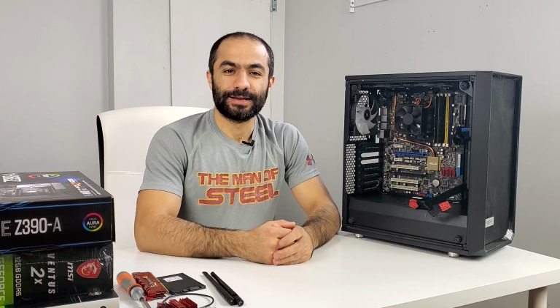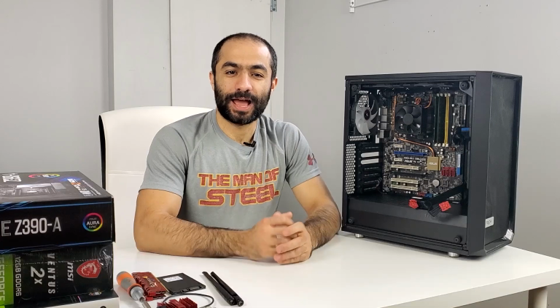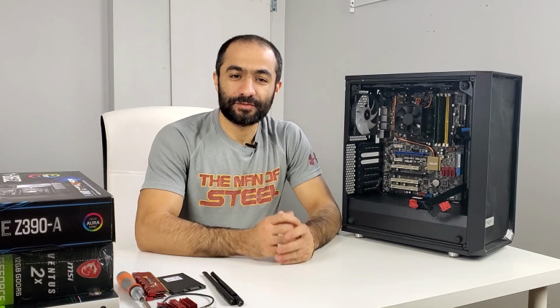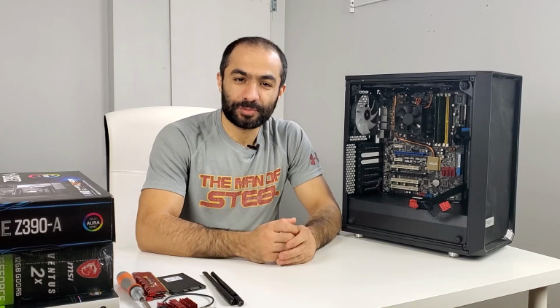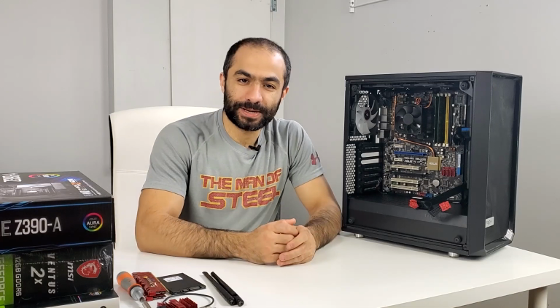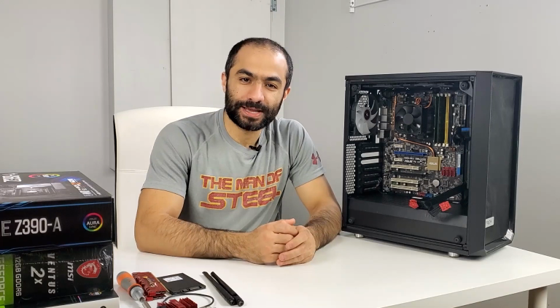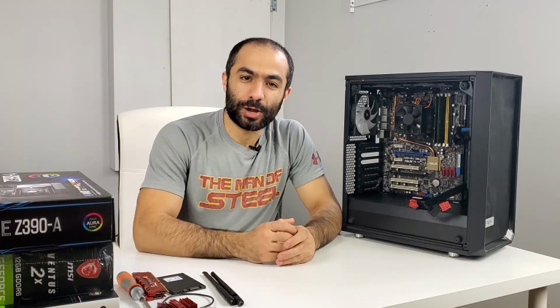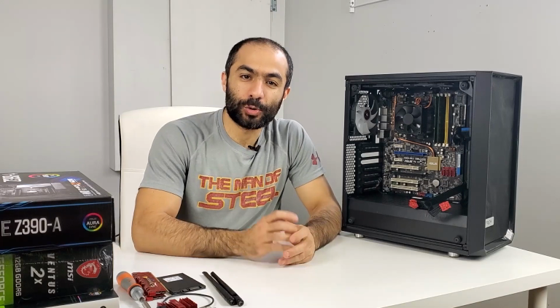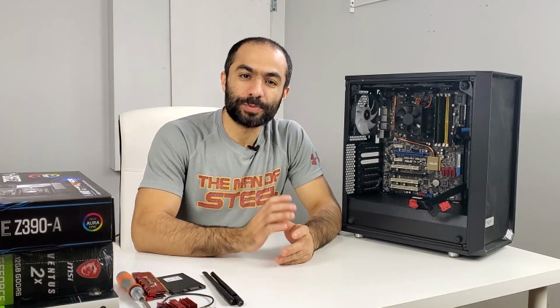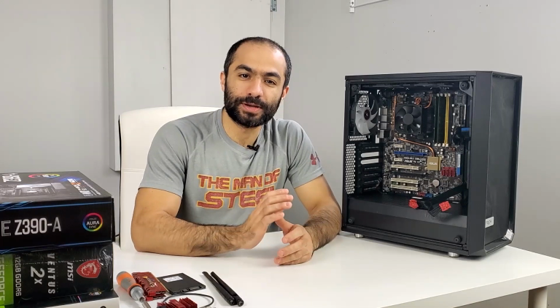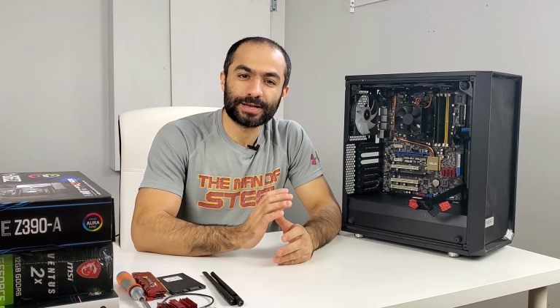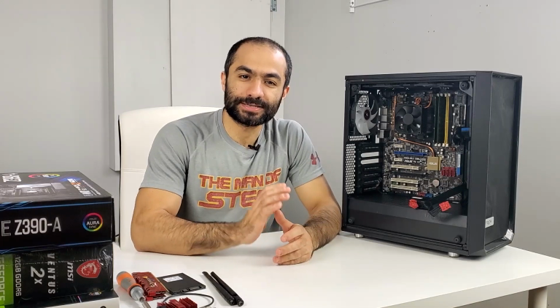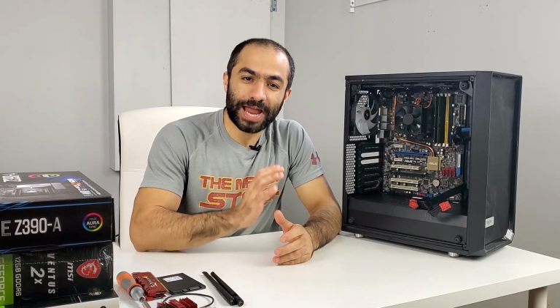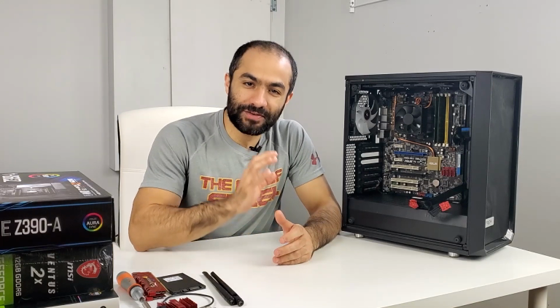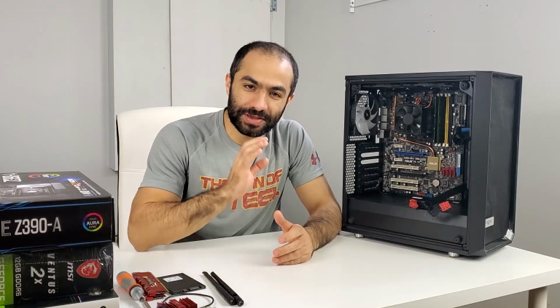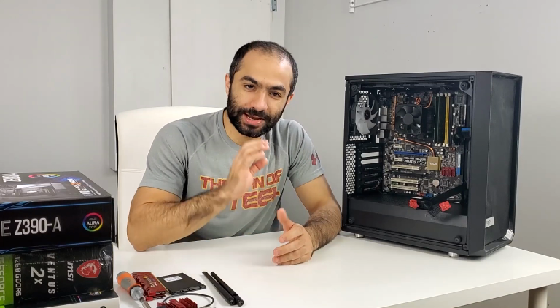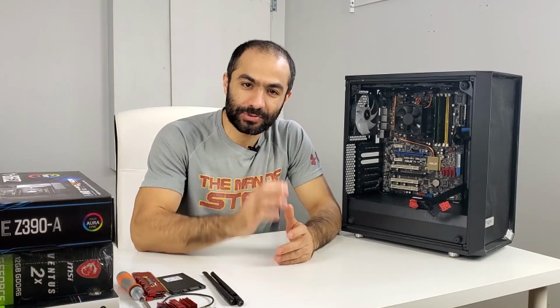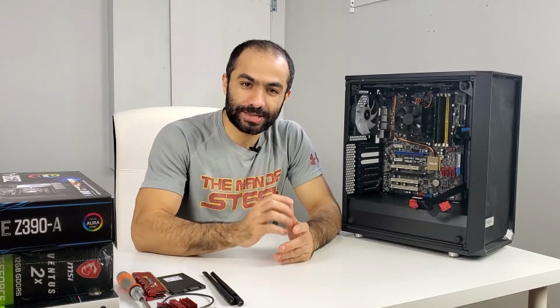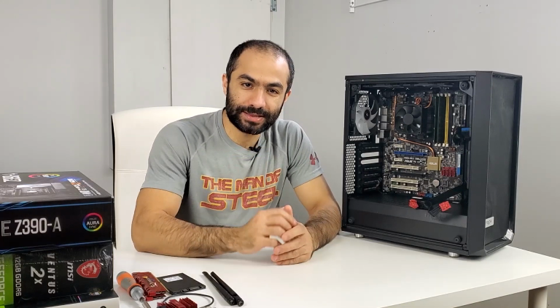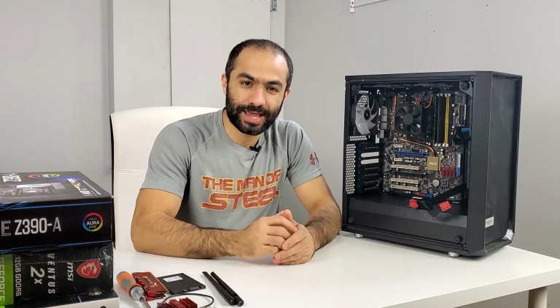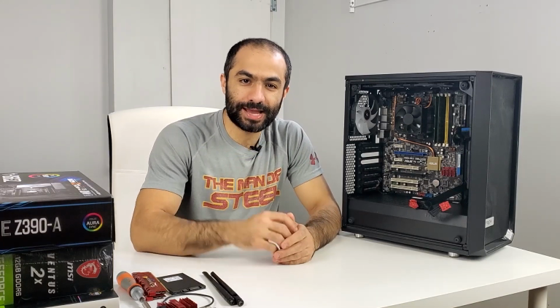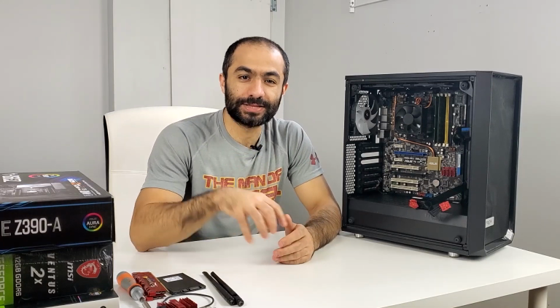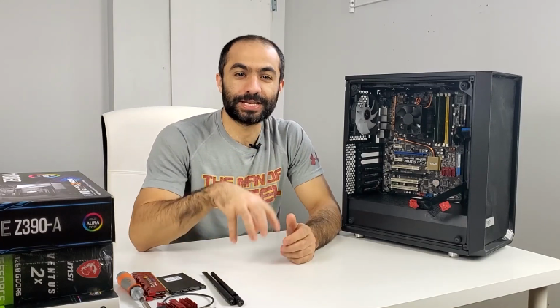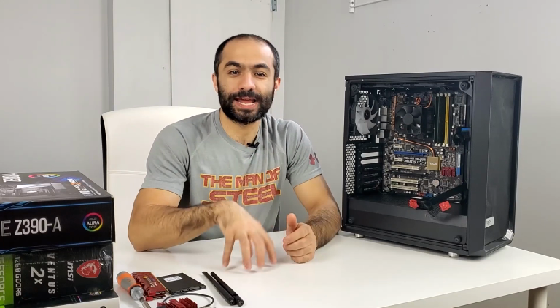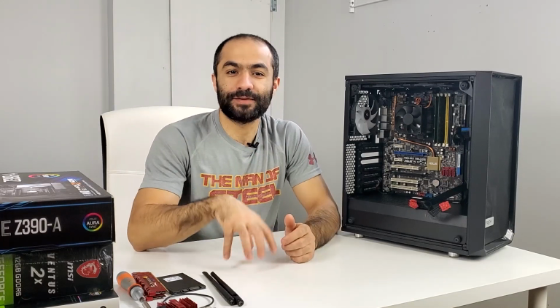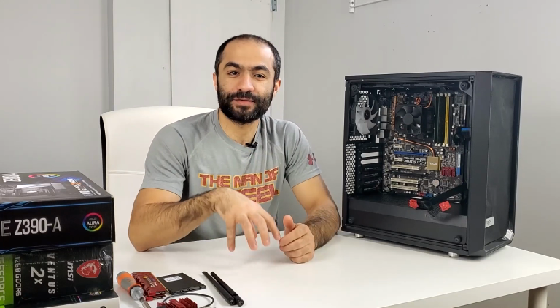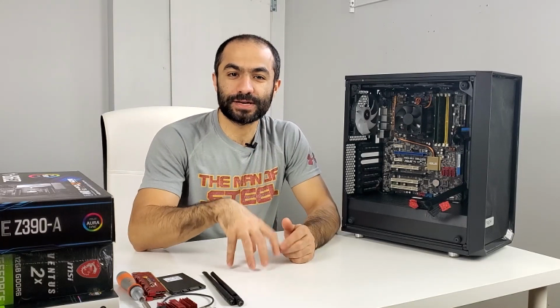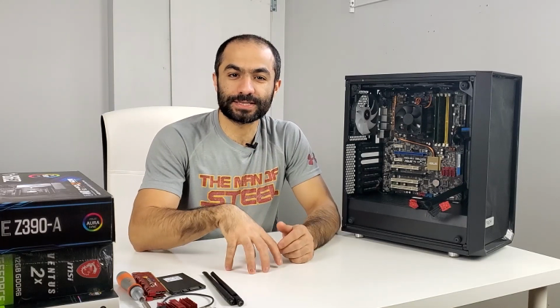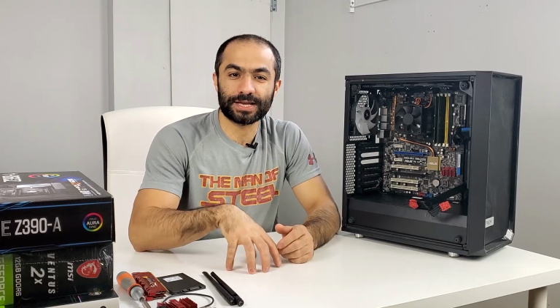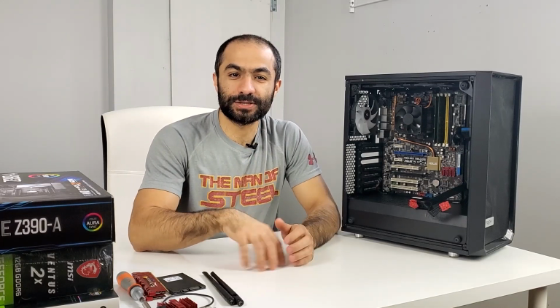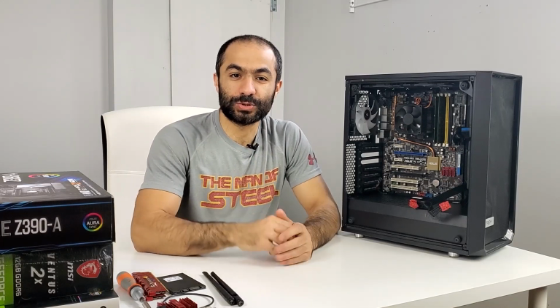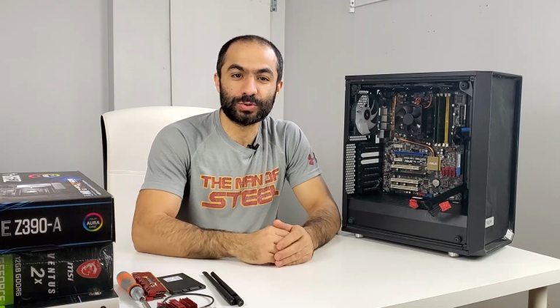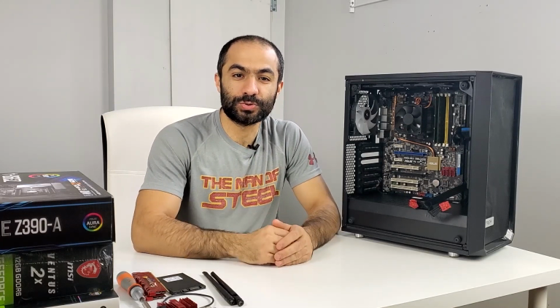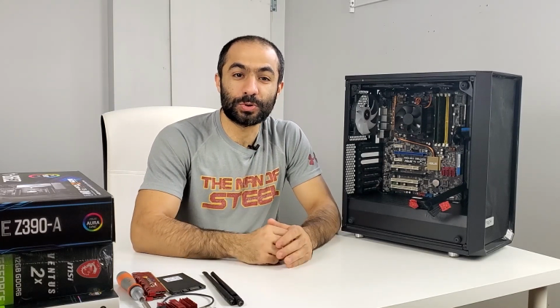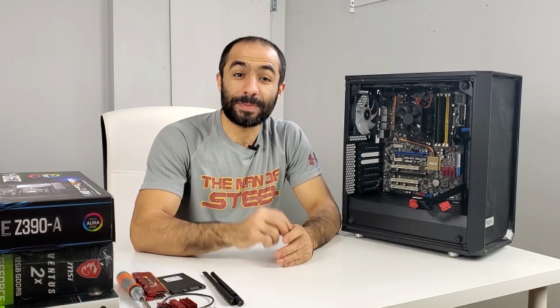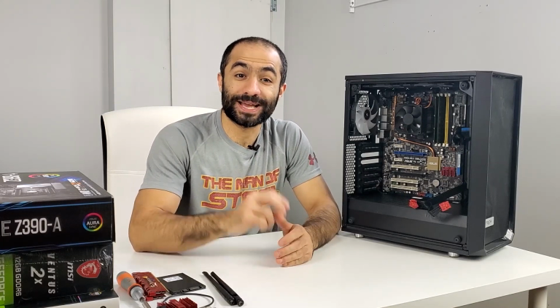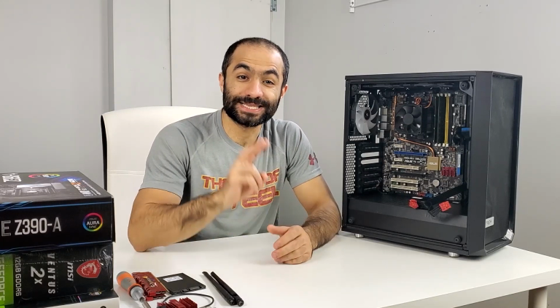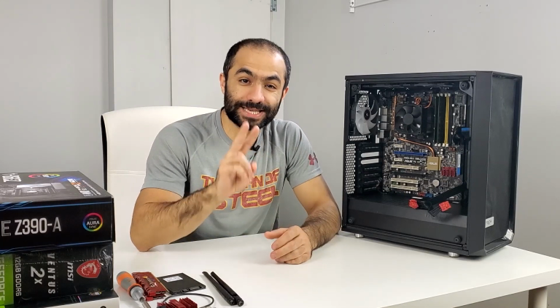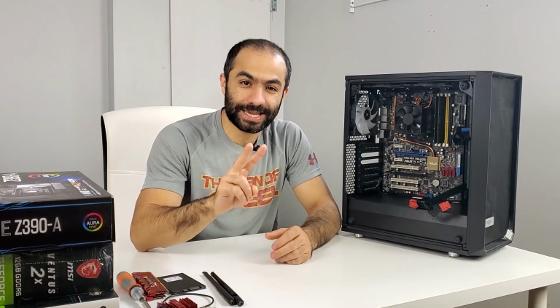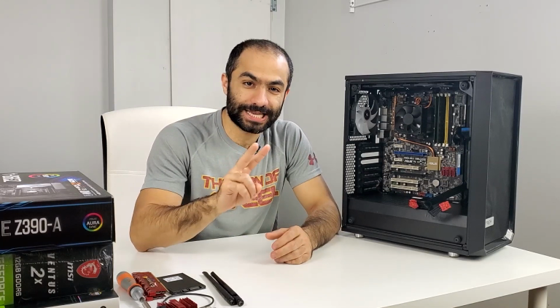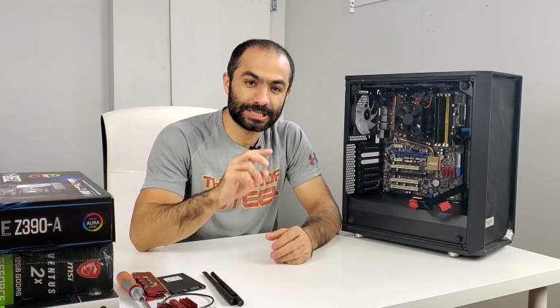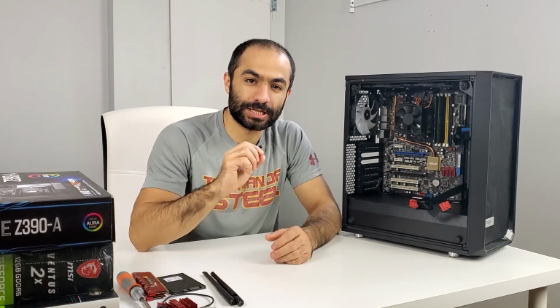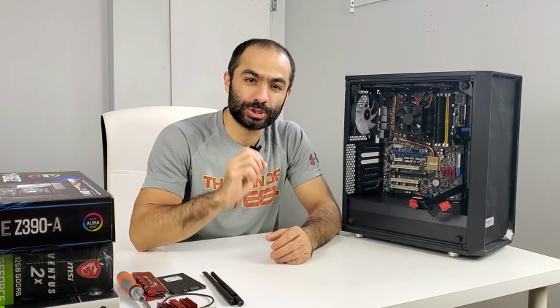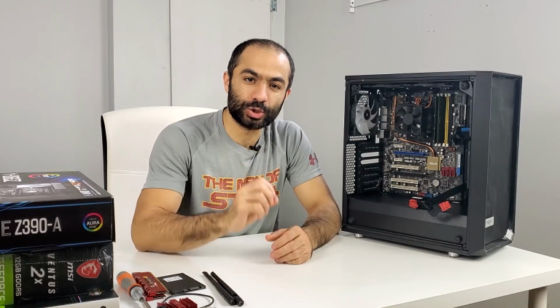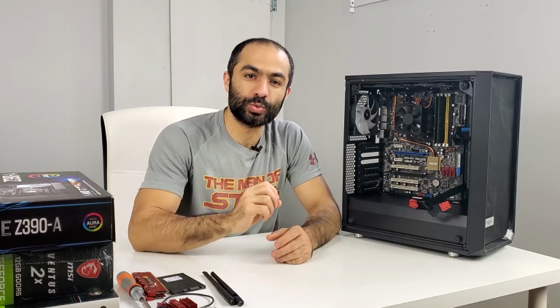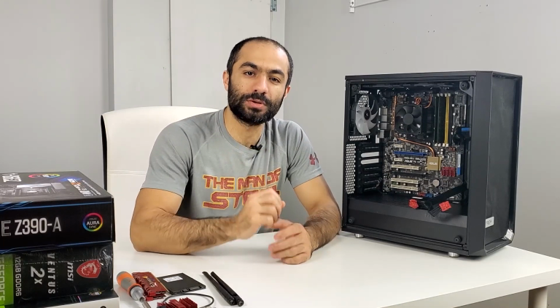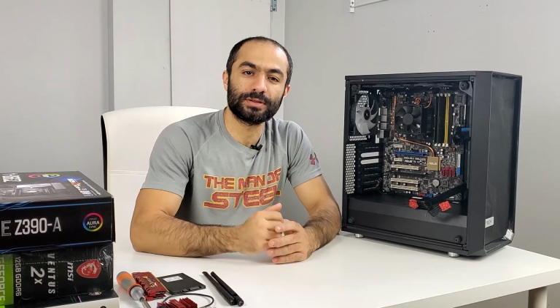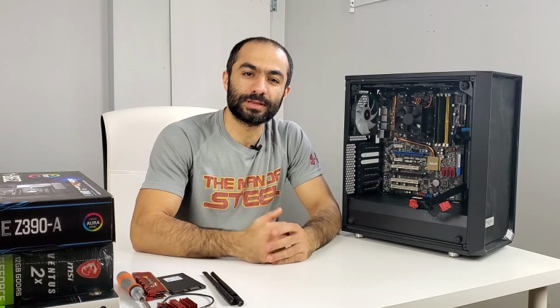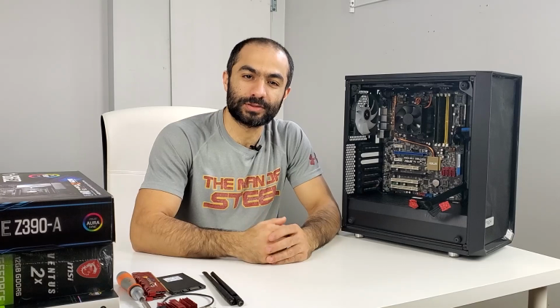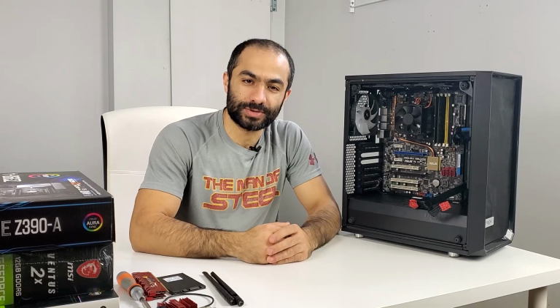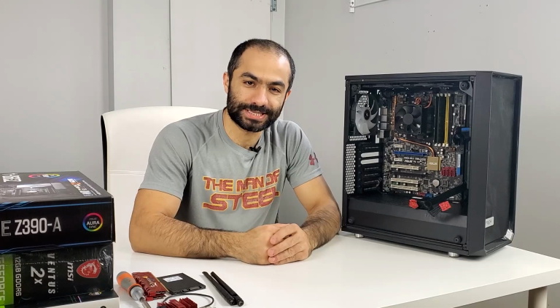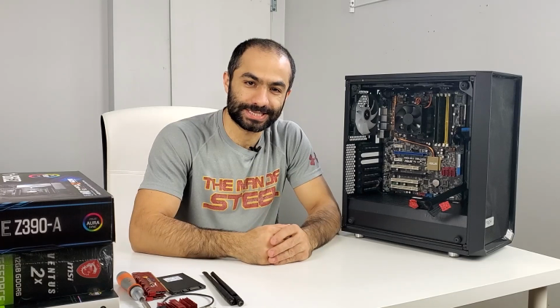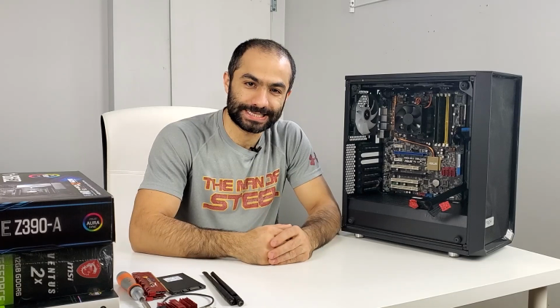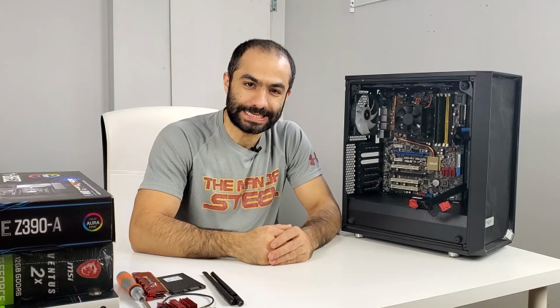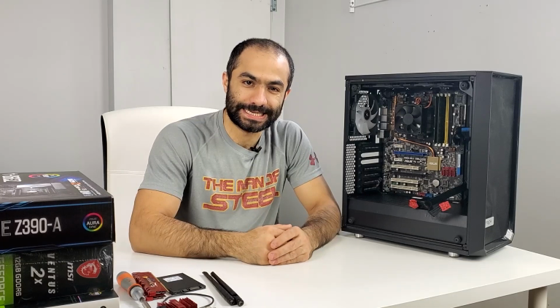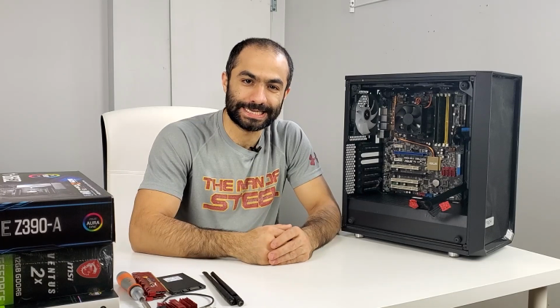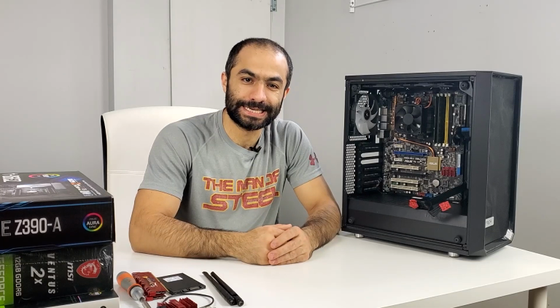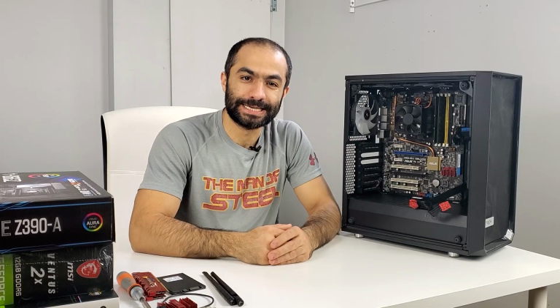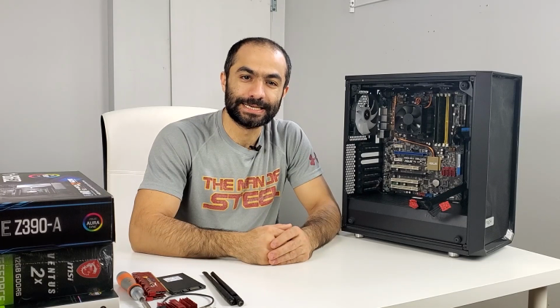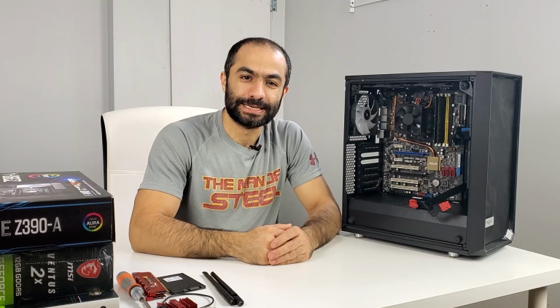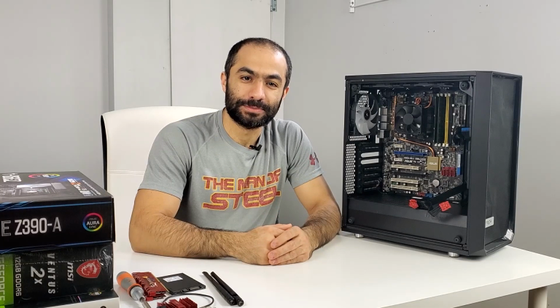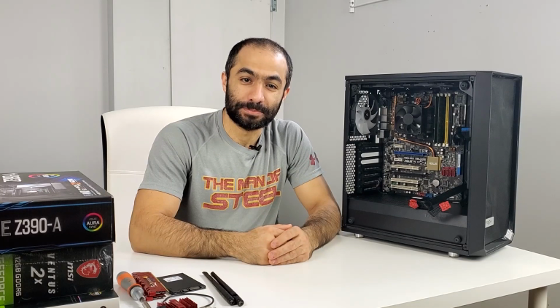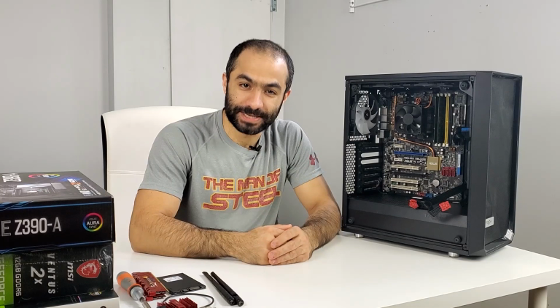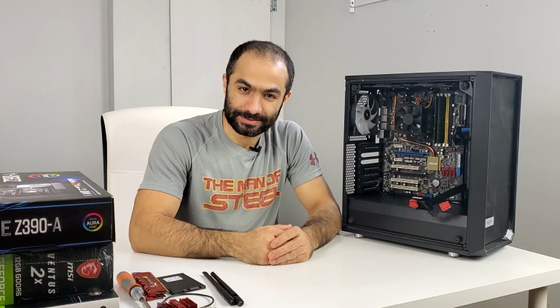Hi everybody, I hope you guys are having a great day. Today I'm very excited to do my second dual 360 build.